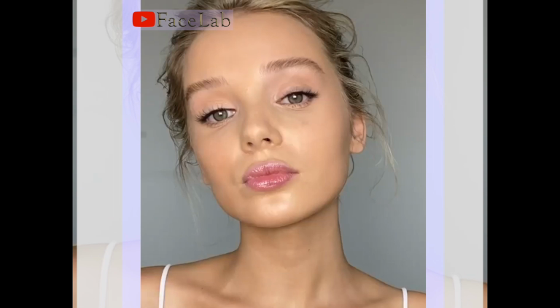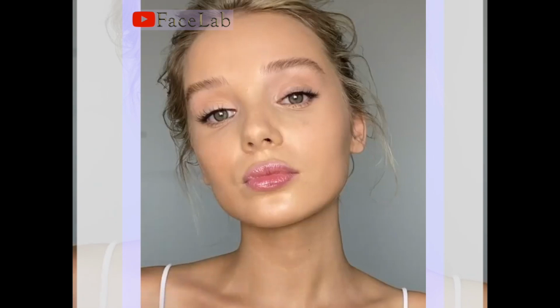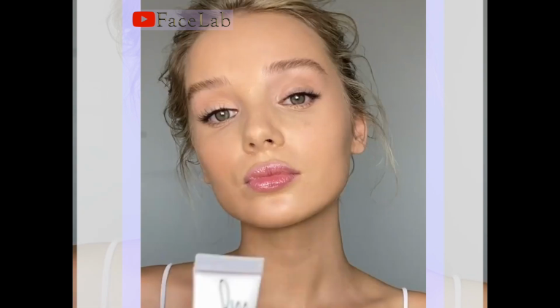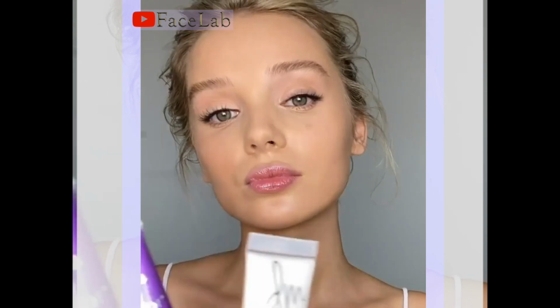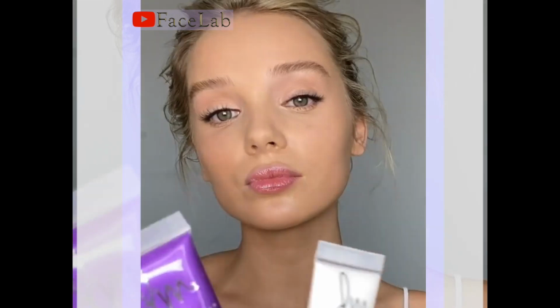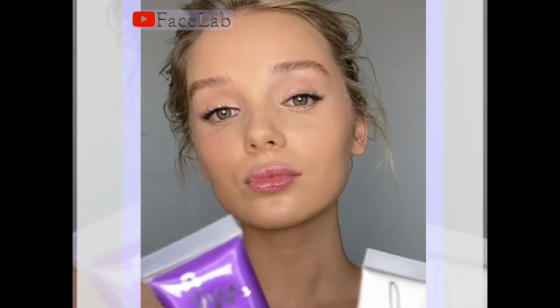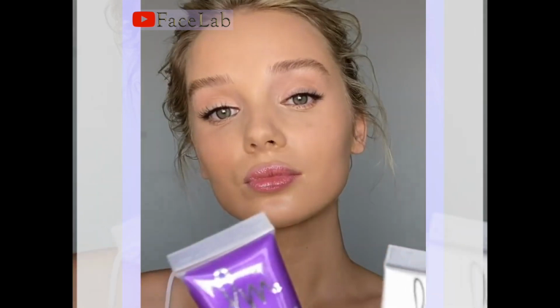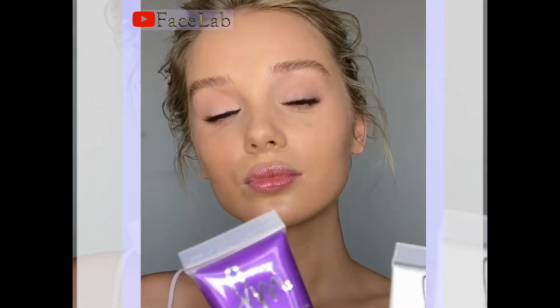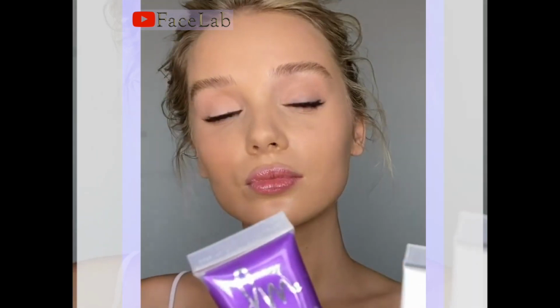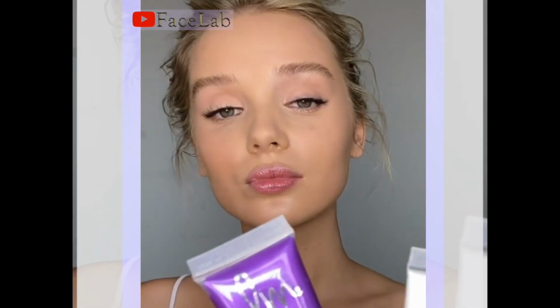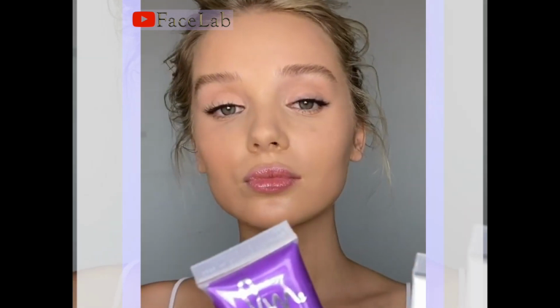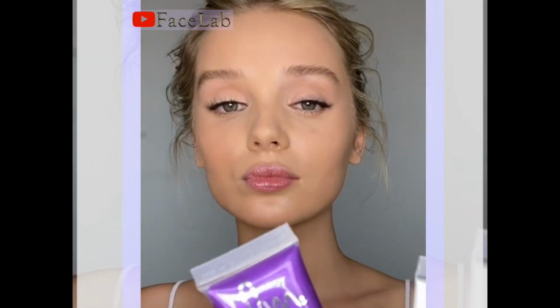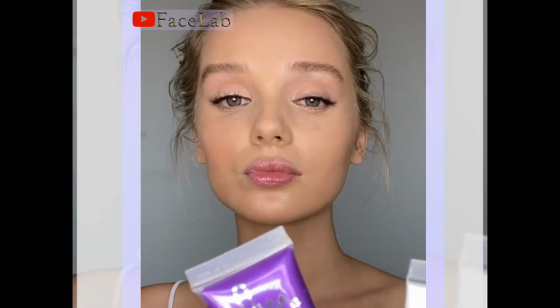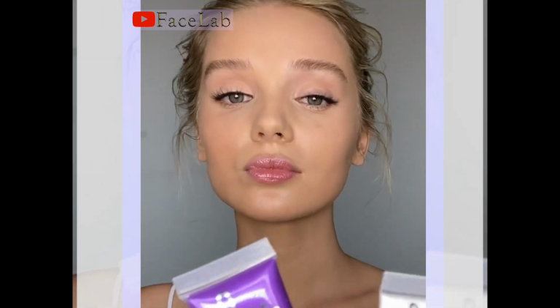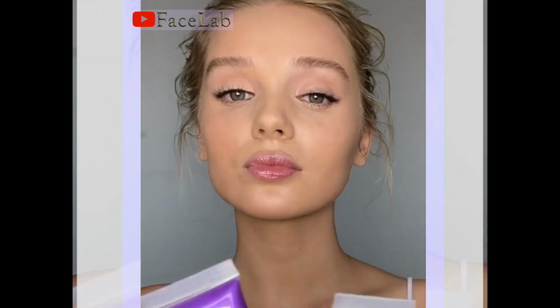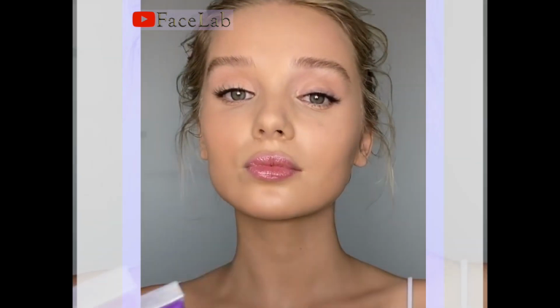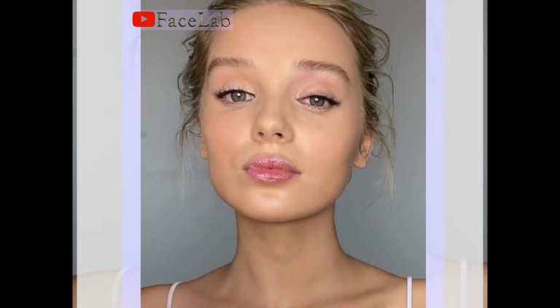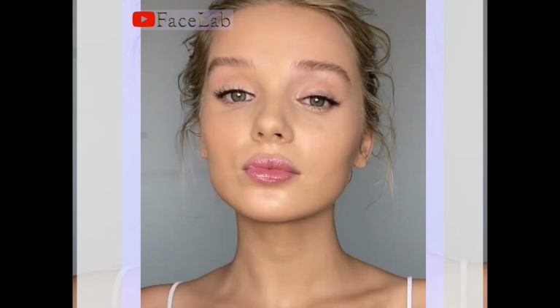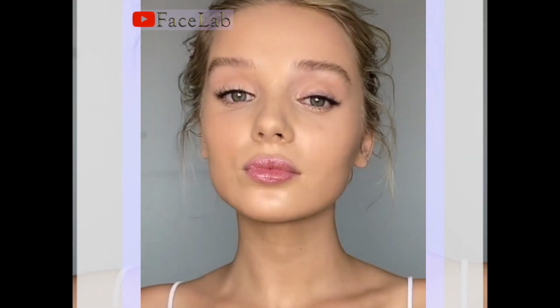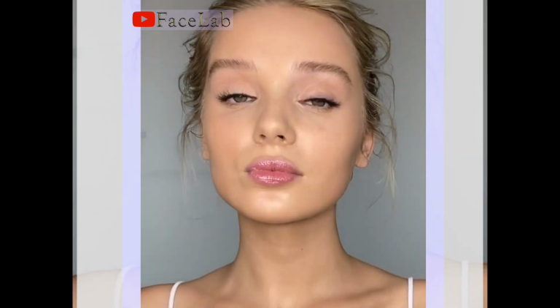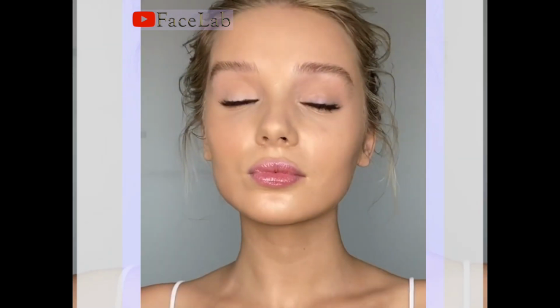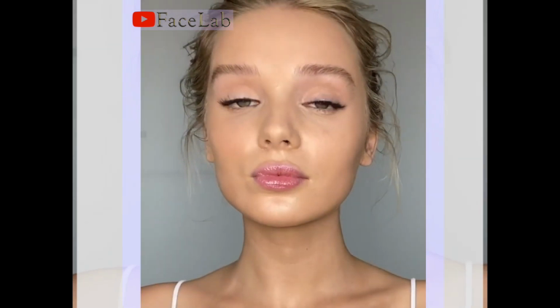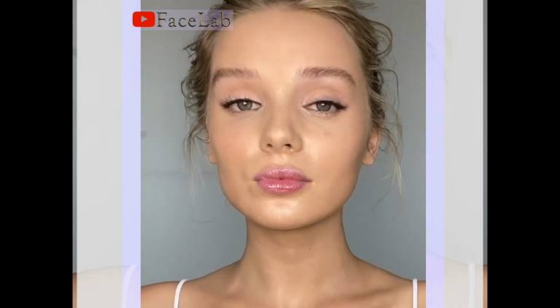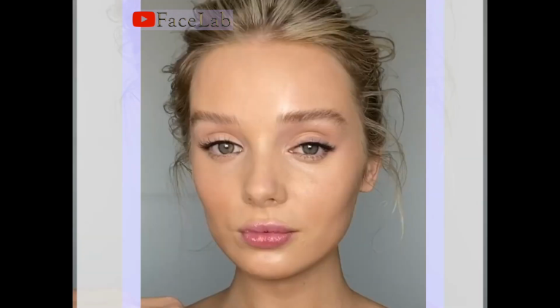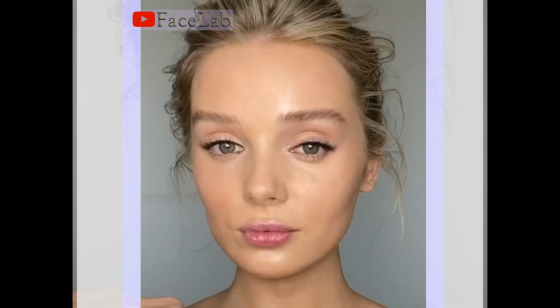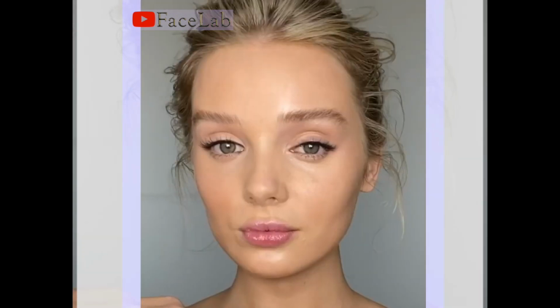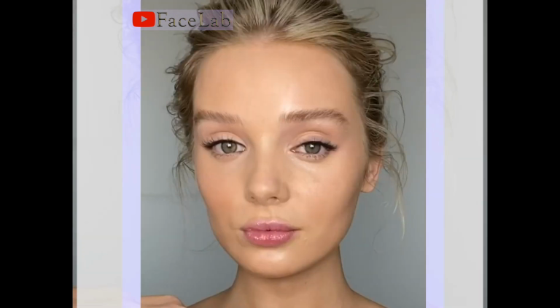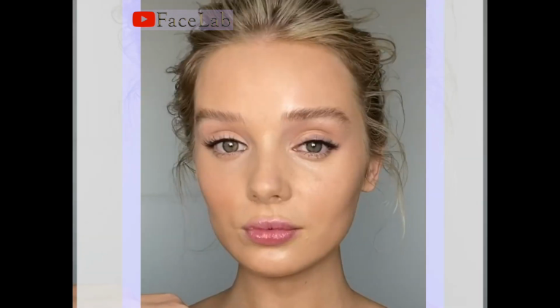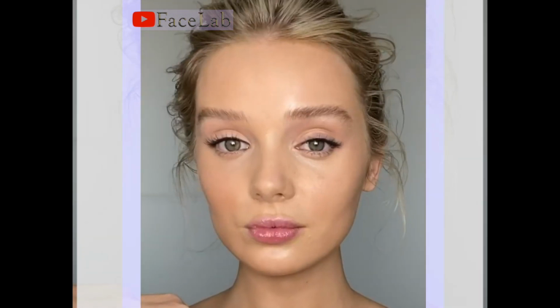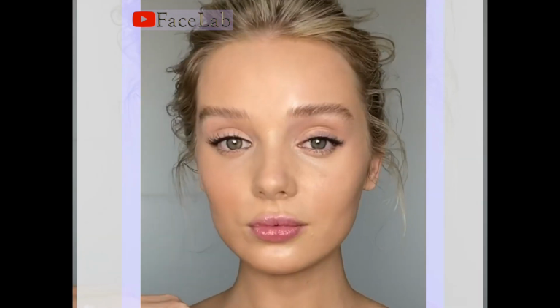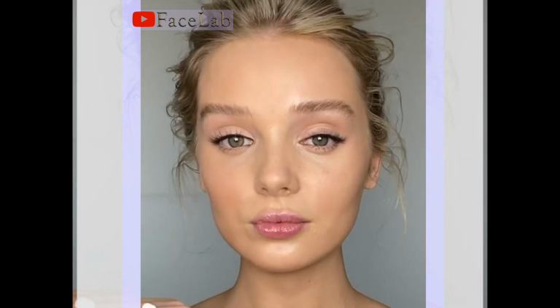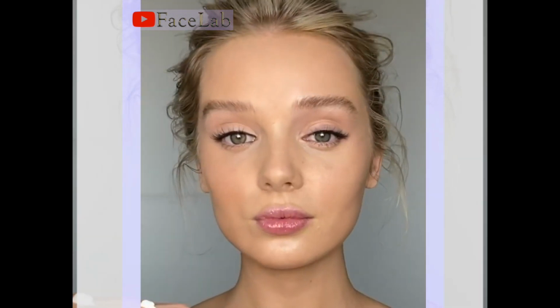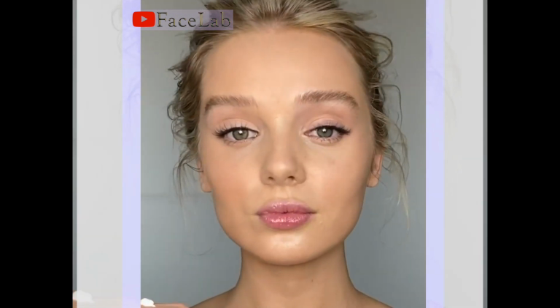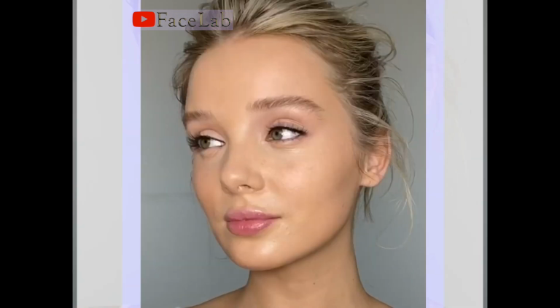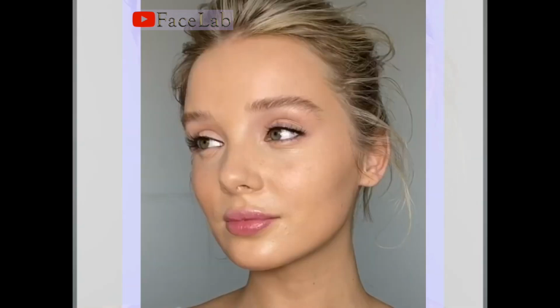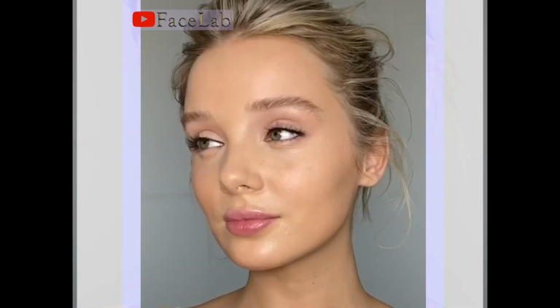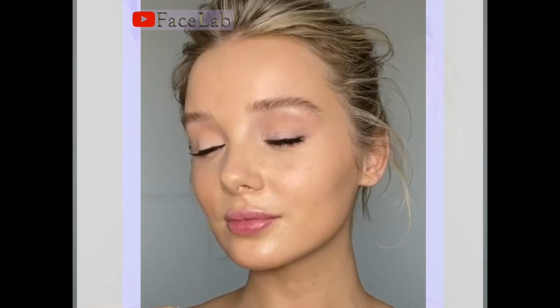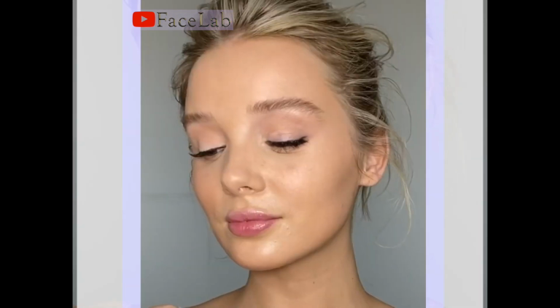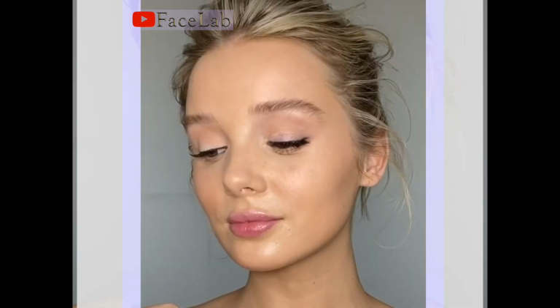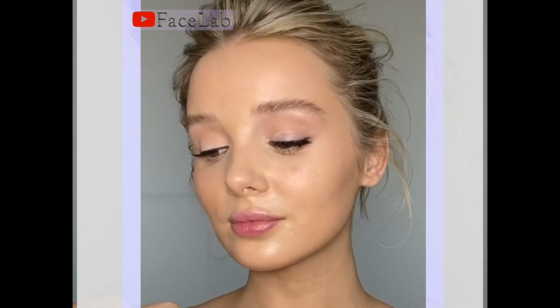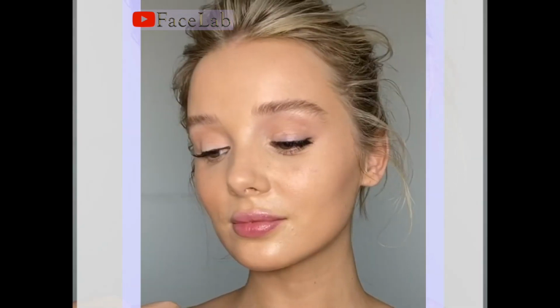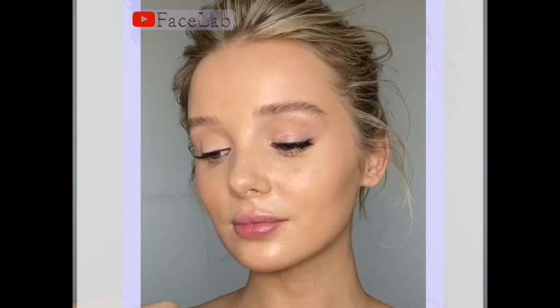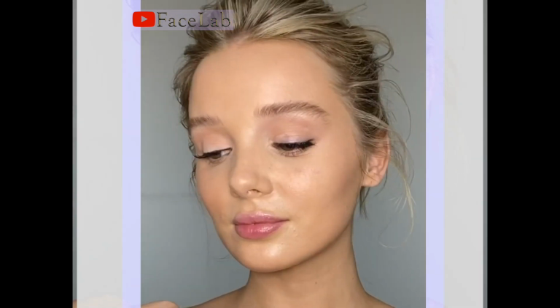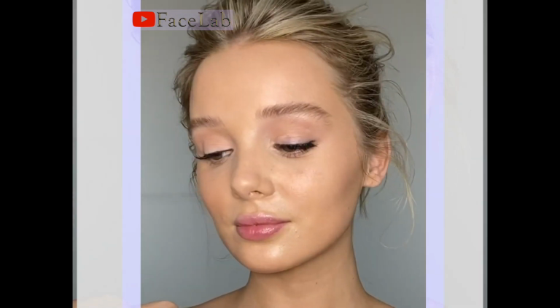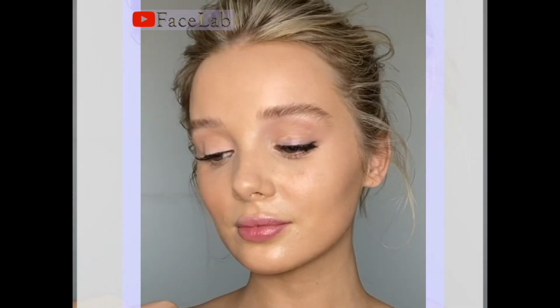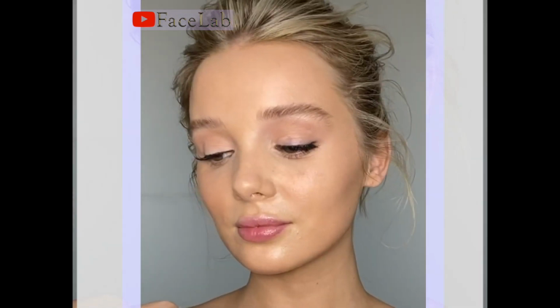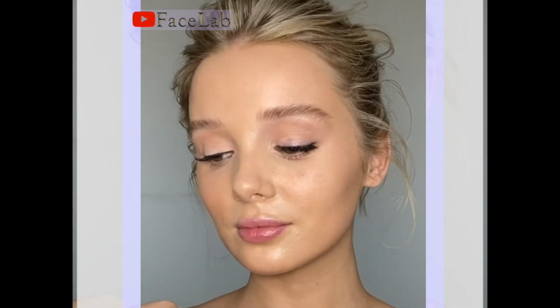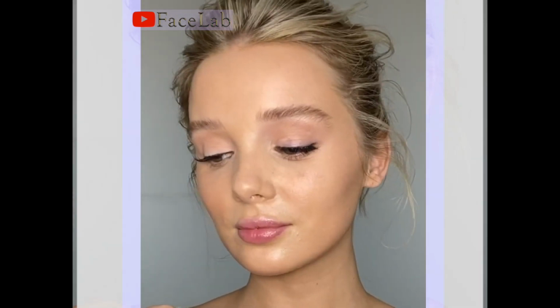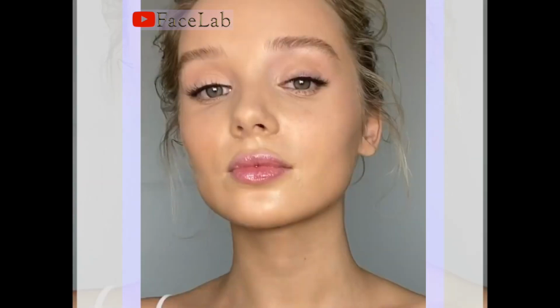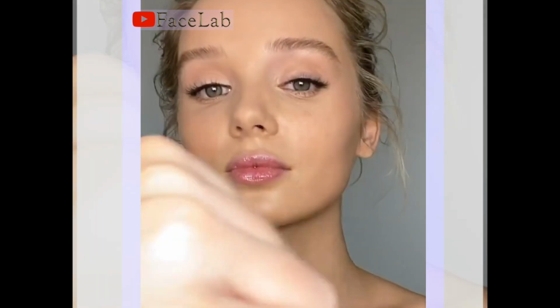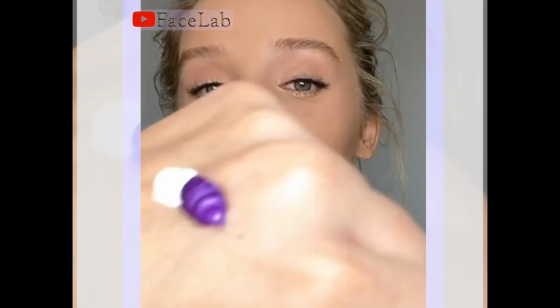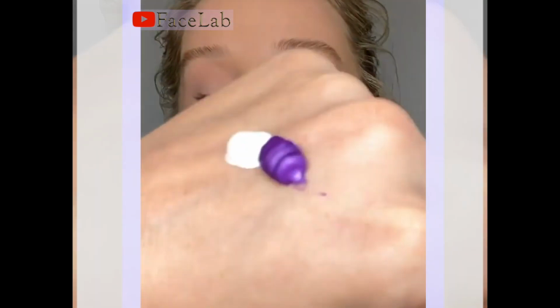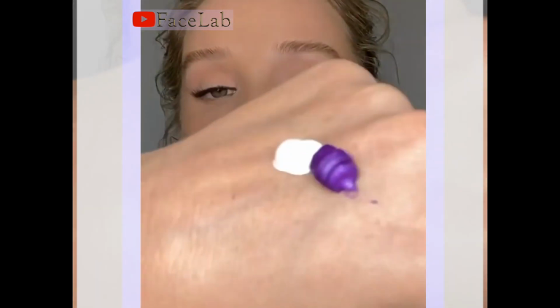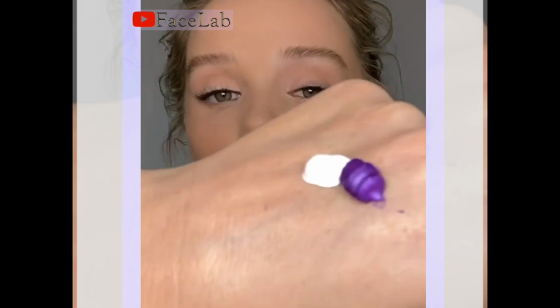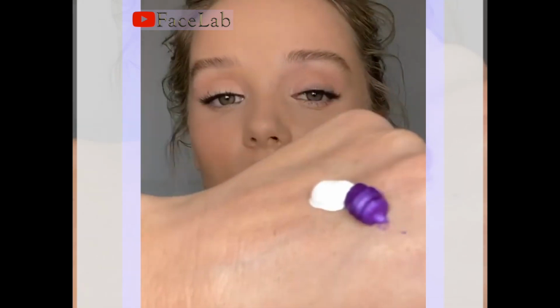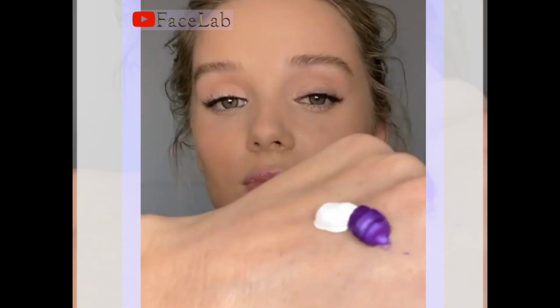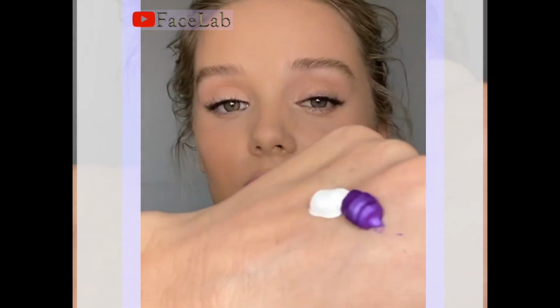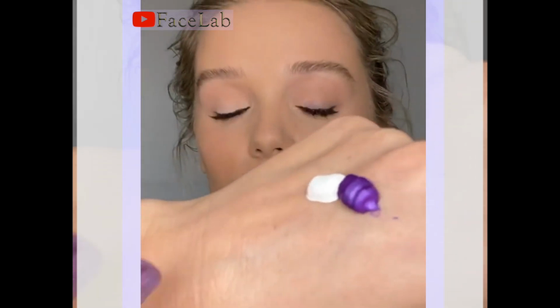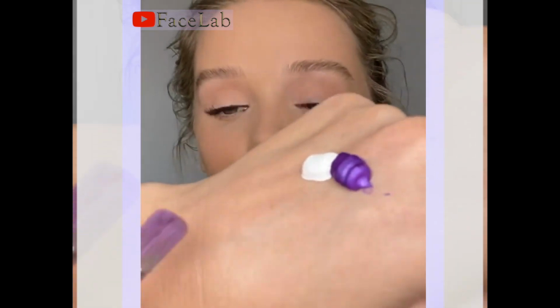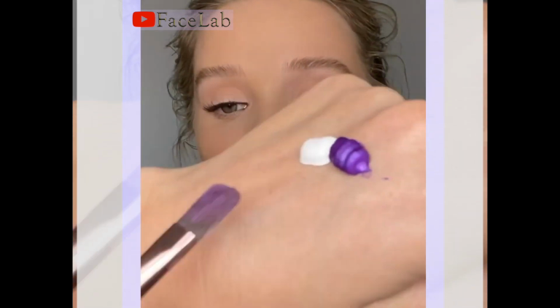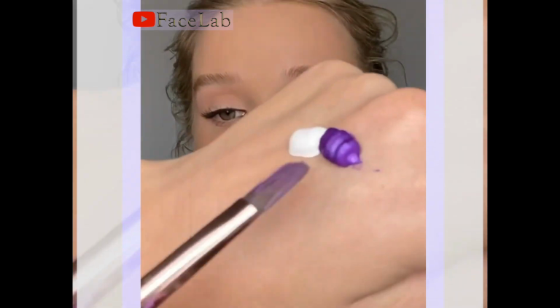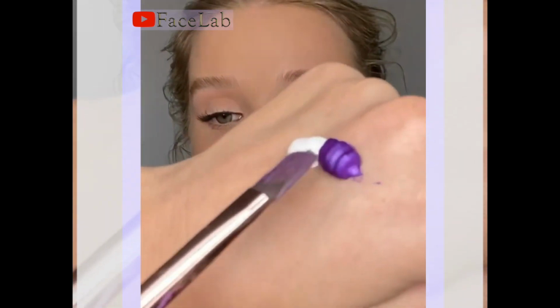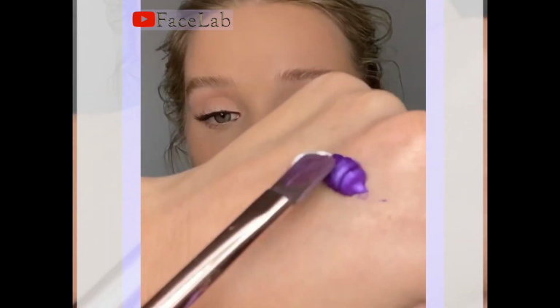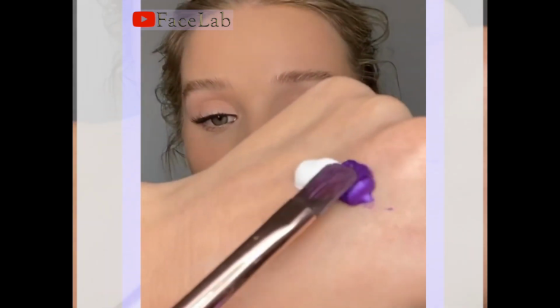As requested, a super quick tutorial on how to recreate my custom mixed lavender eye look.